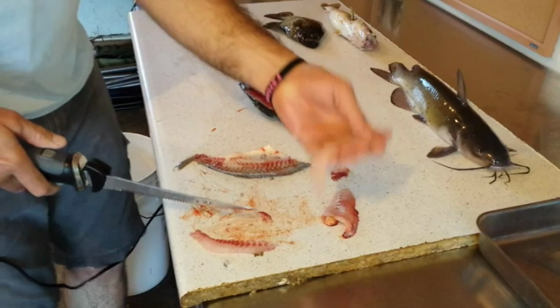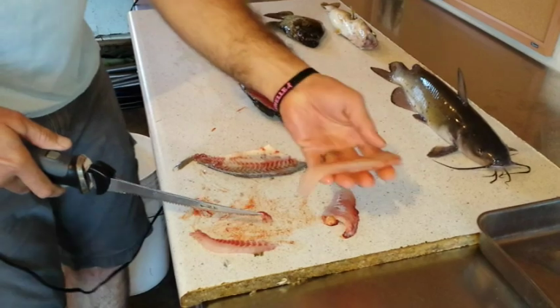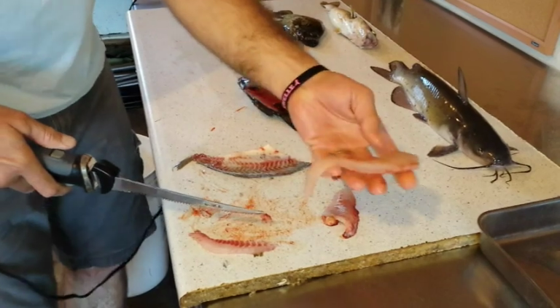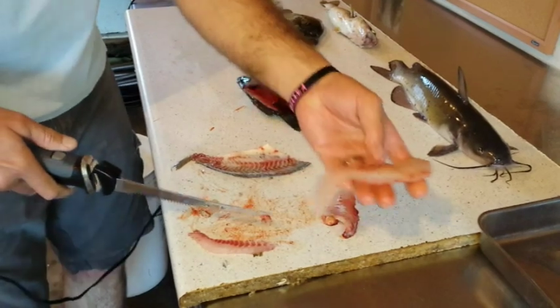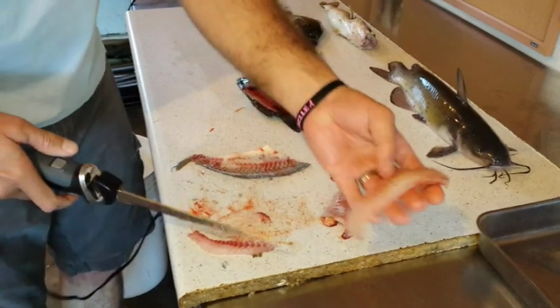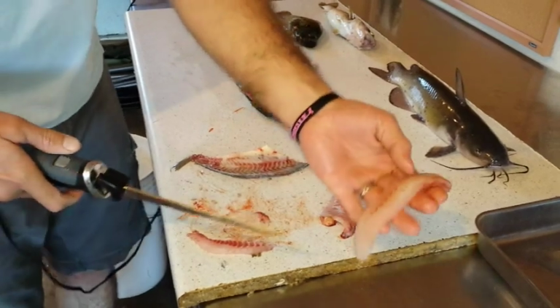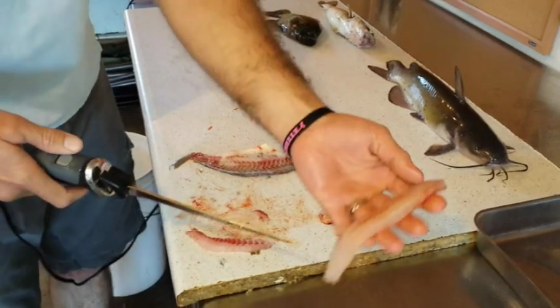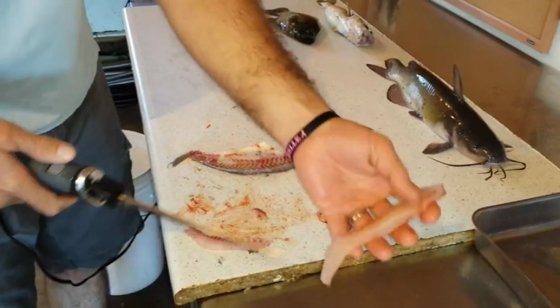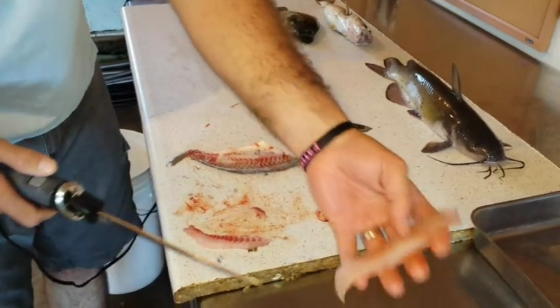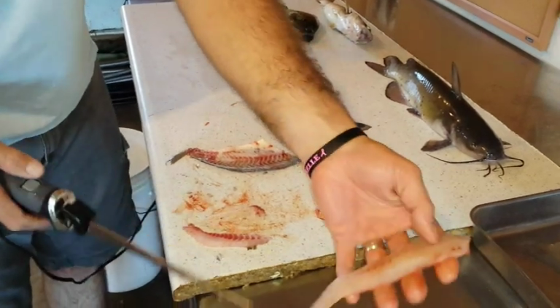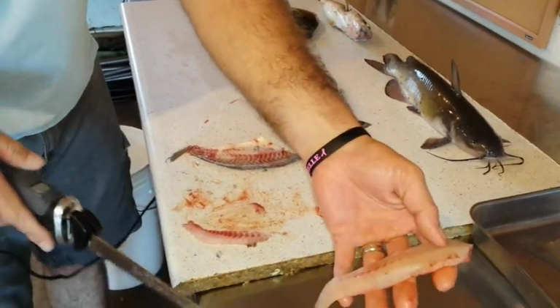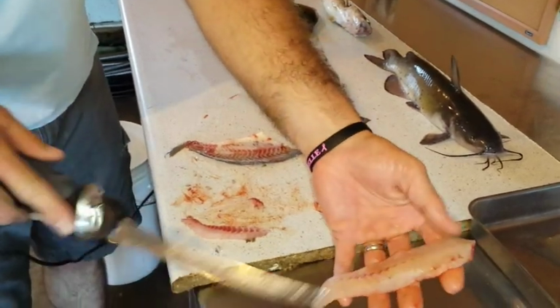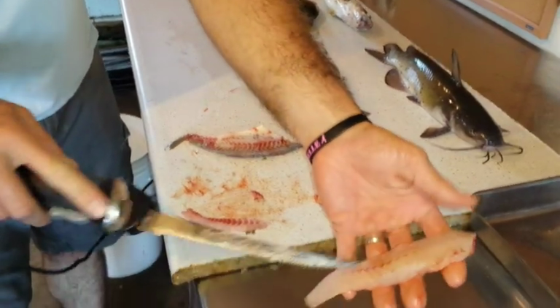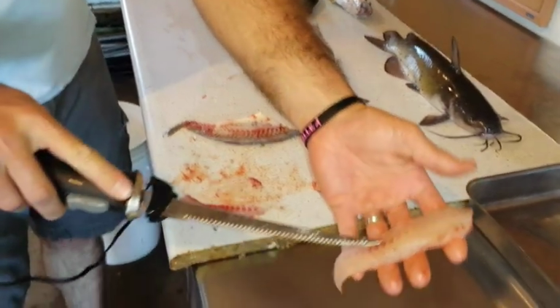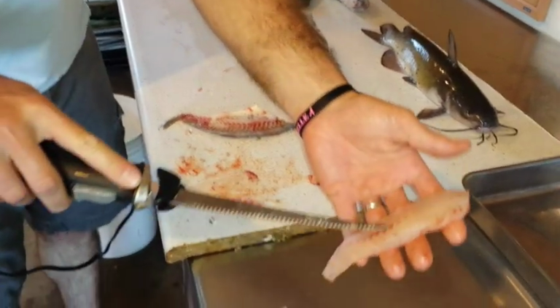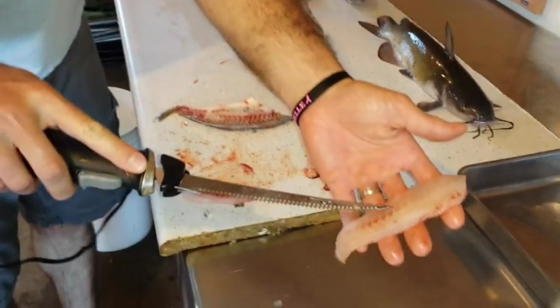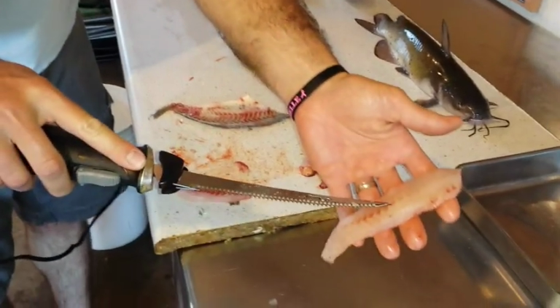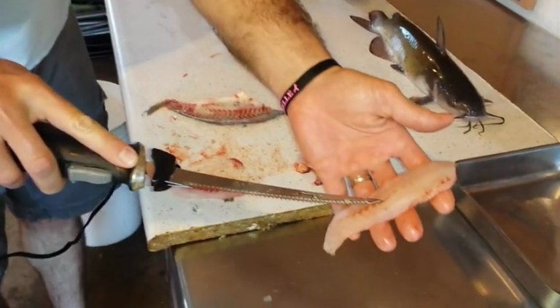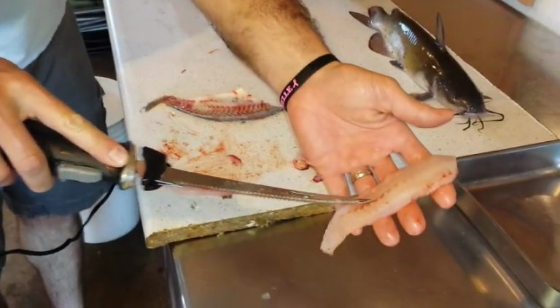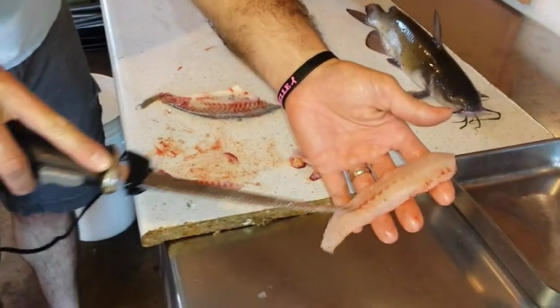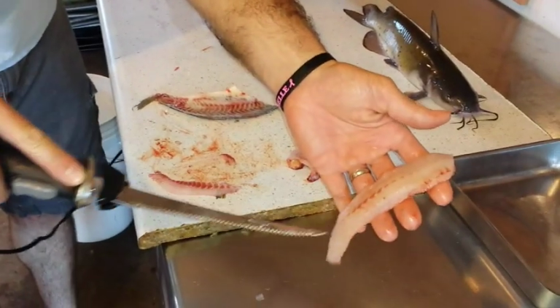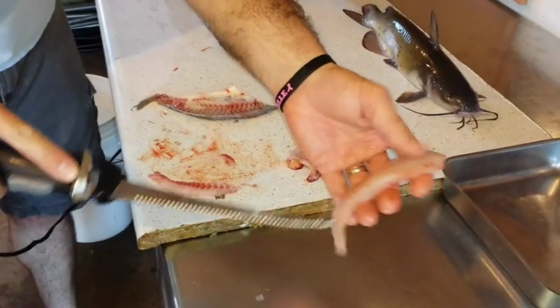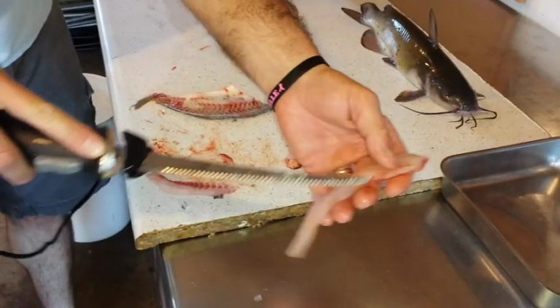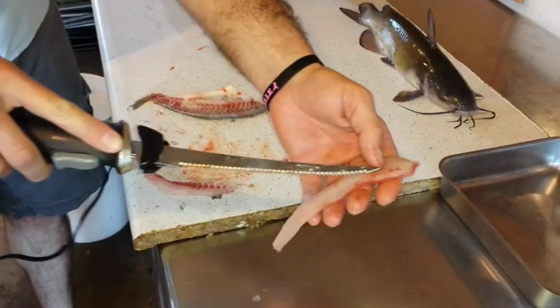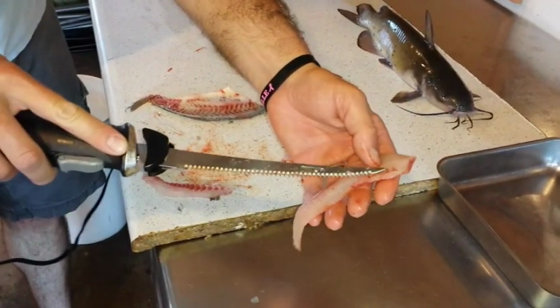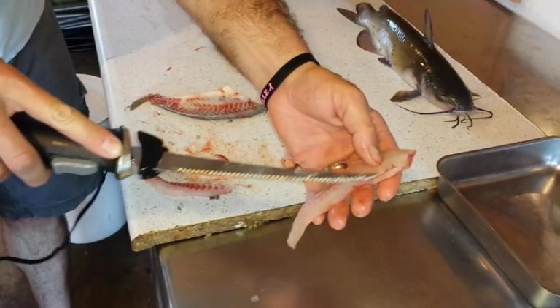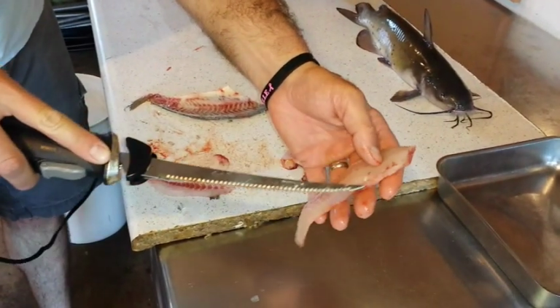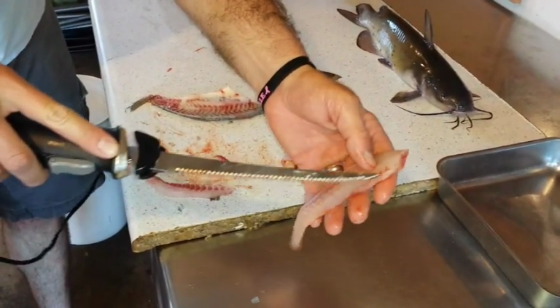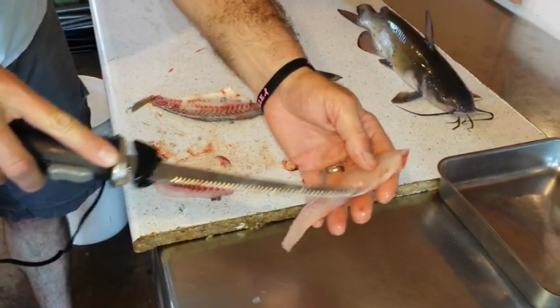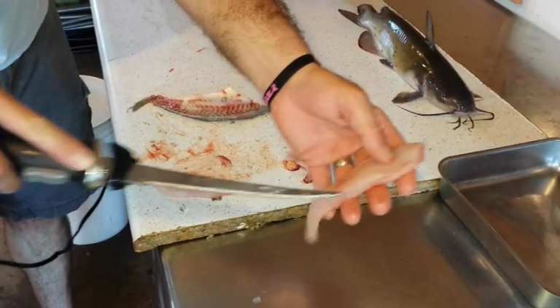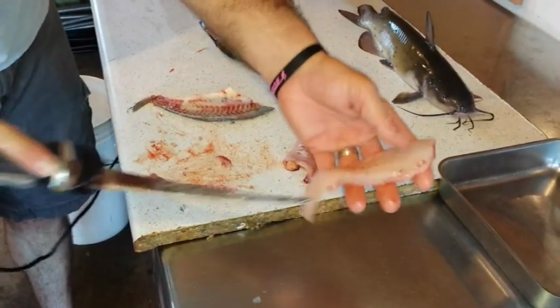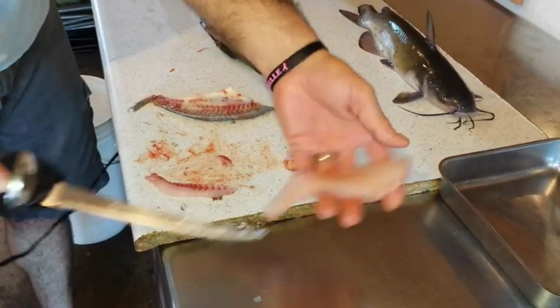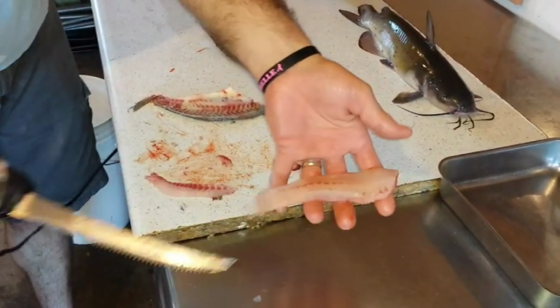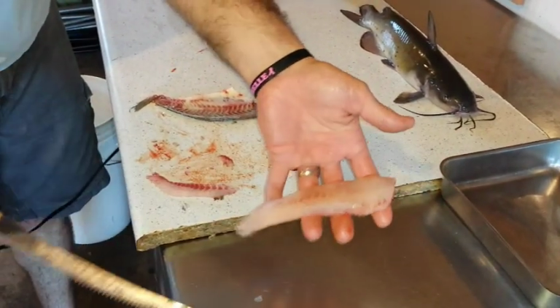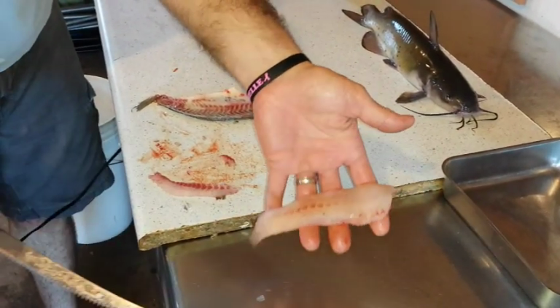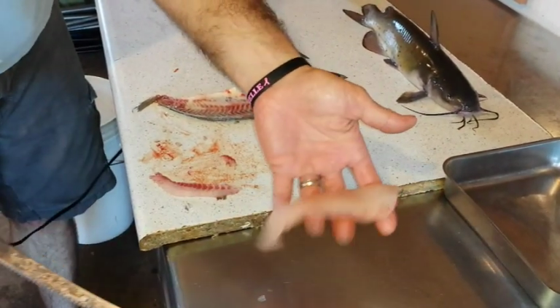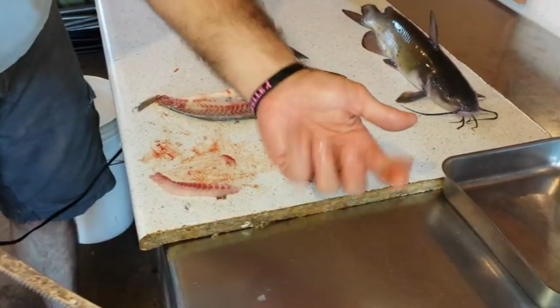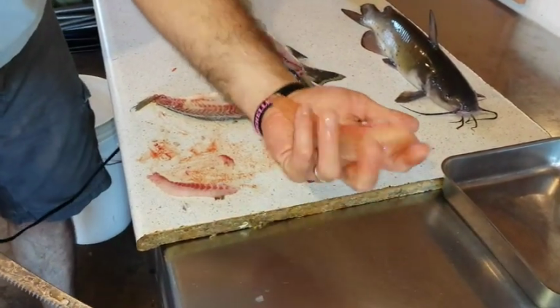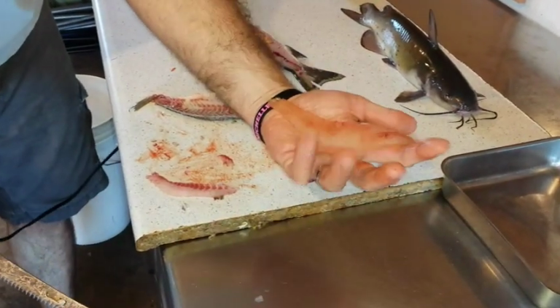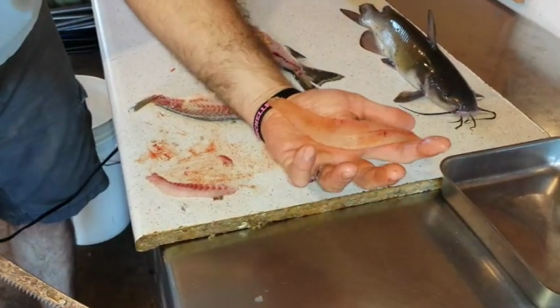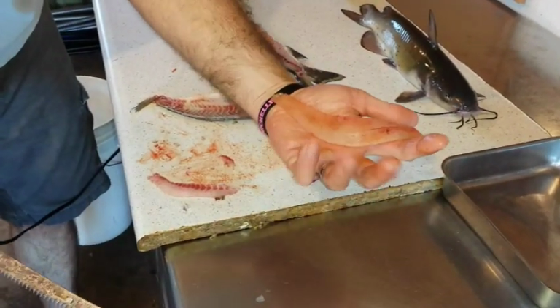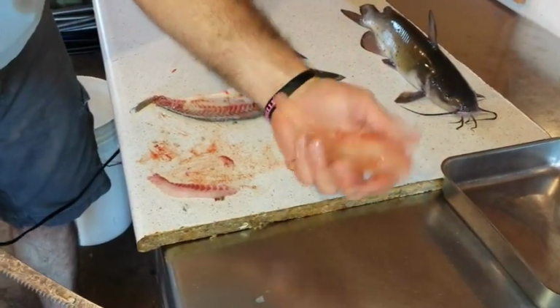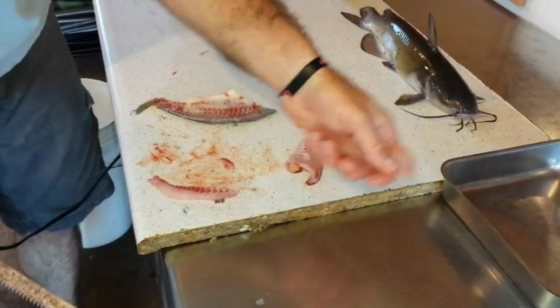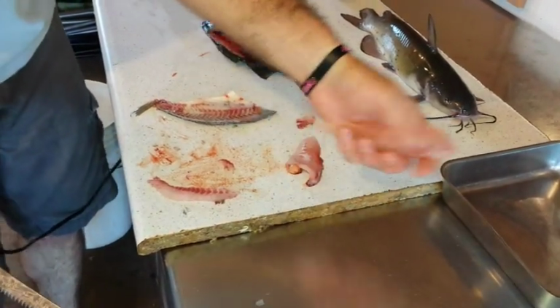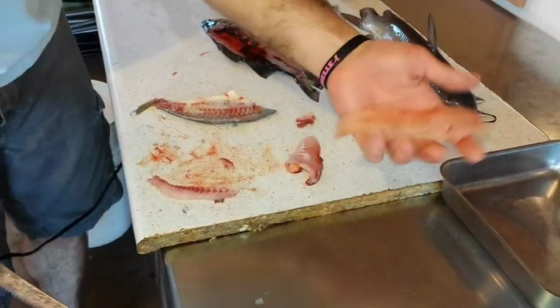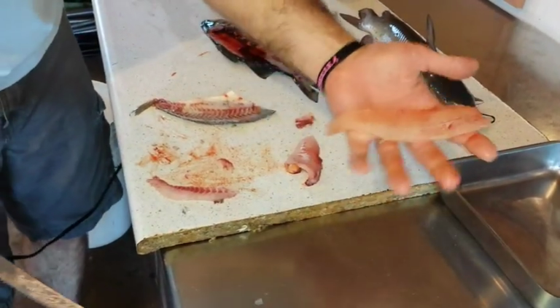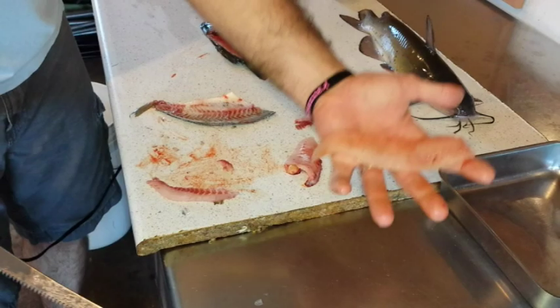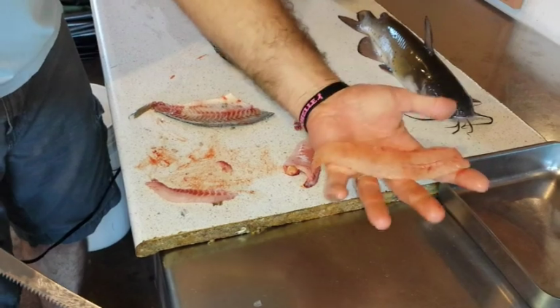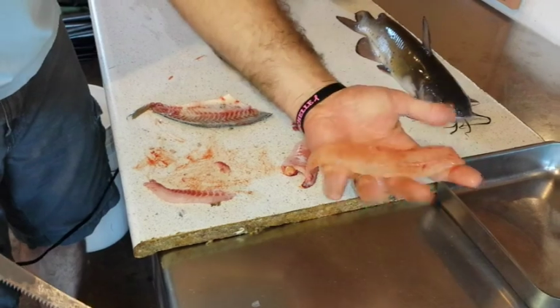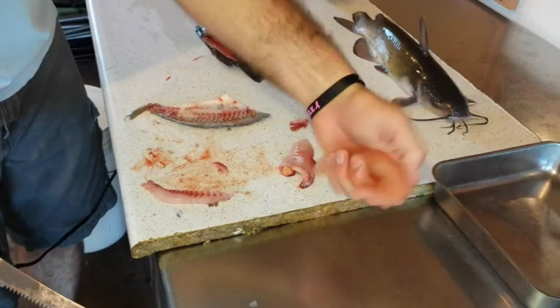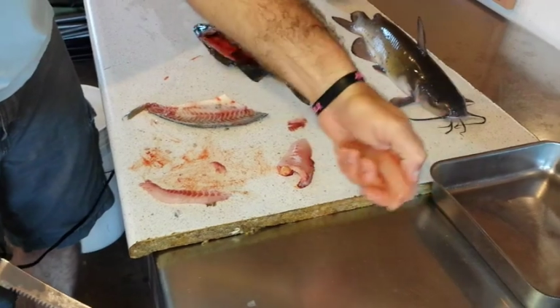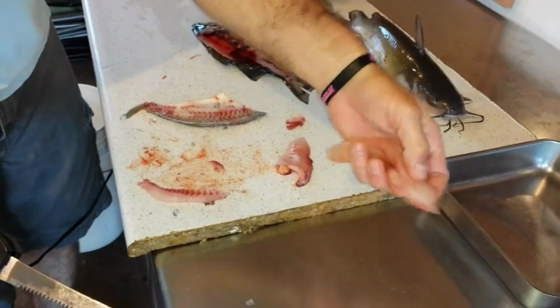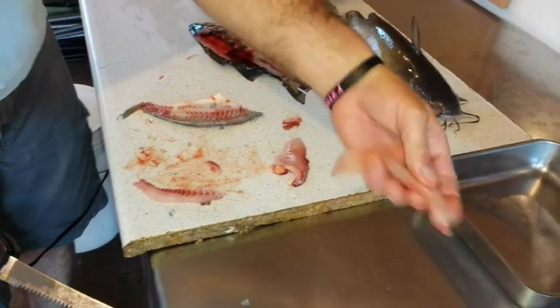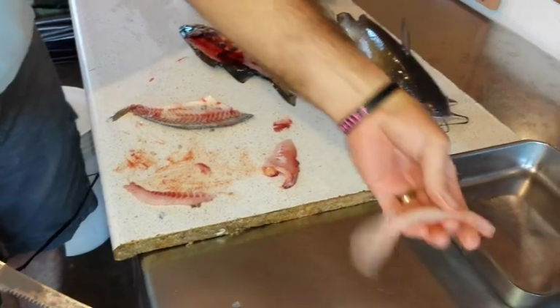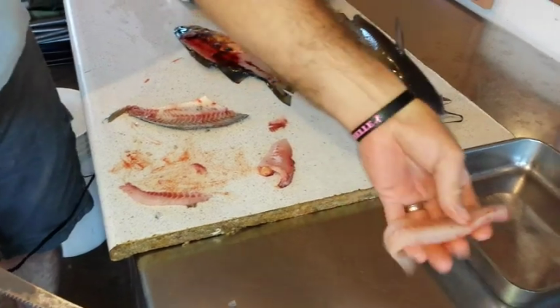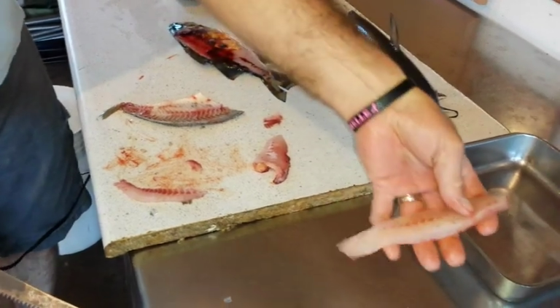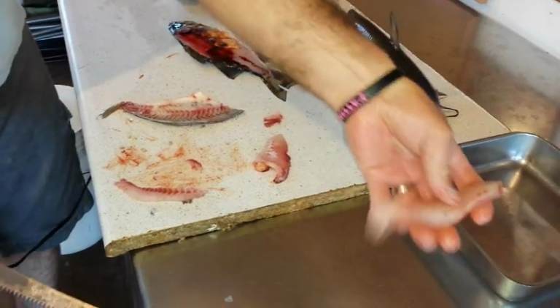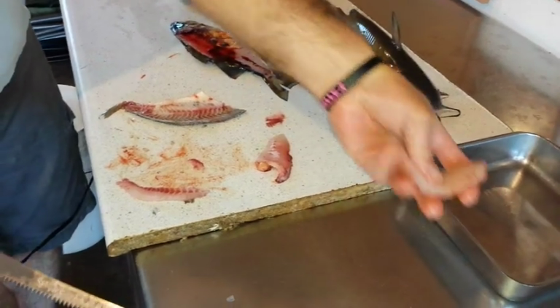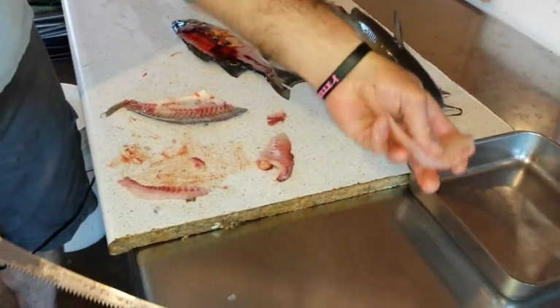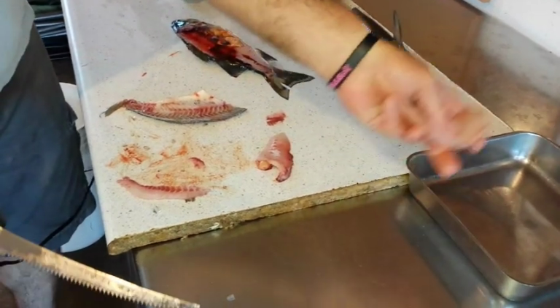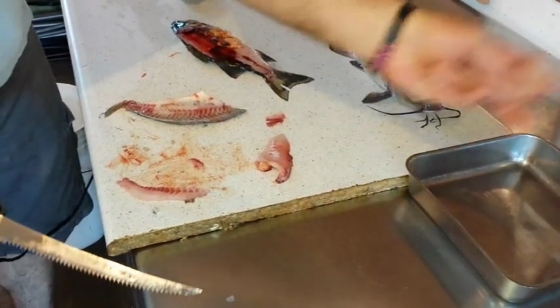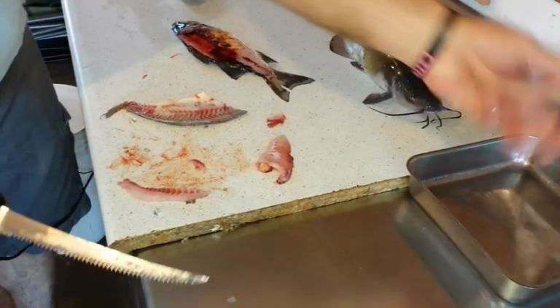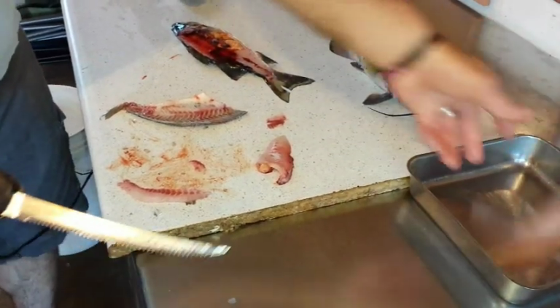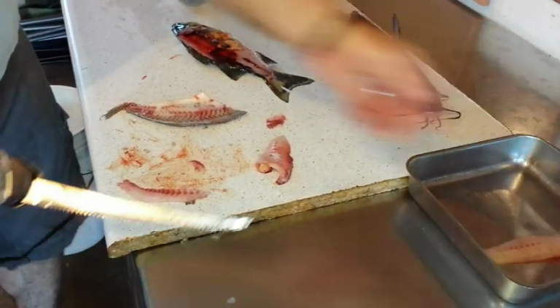Just get the majority of it off. You can see there's some left here, a little bit there, but the majority of it's gone. That's a pretty nice clean white fillet.